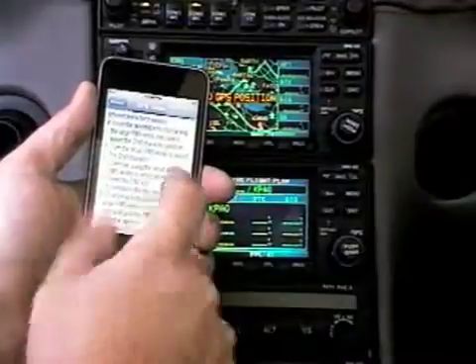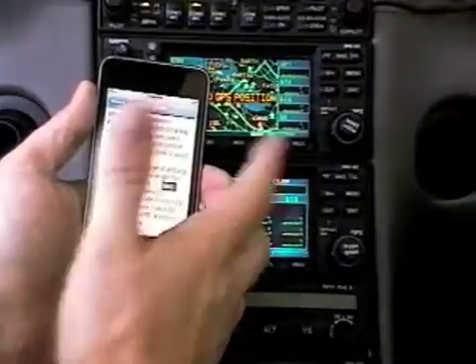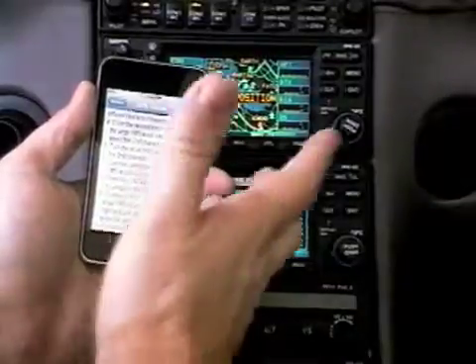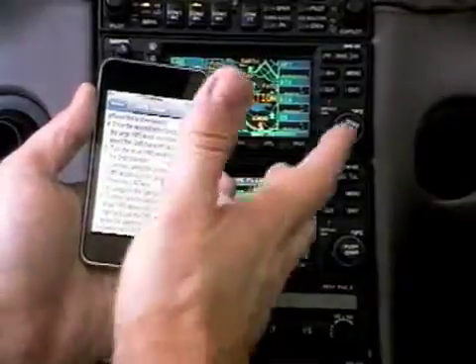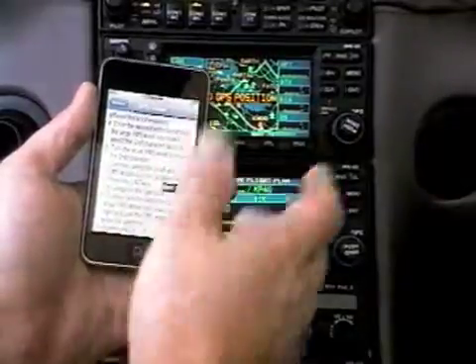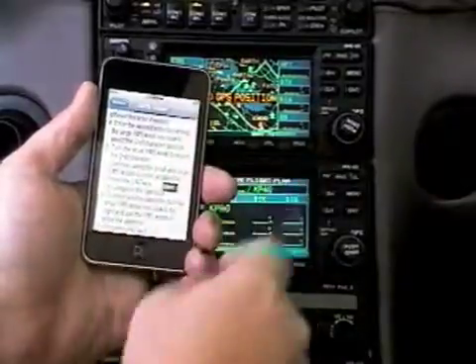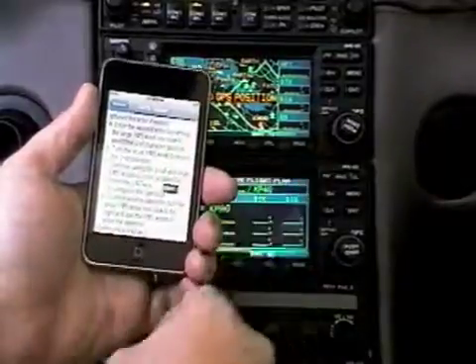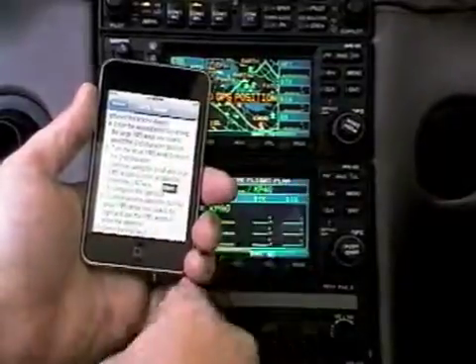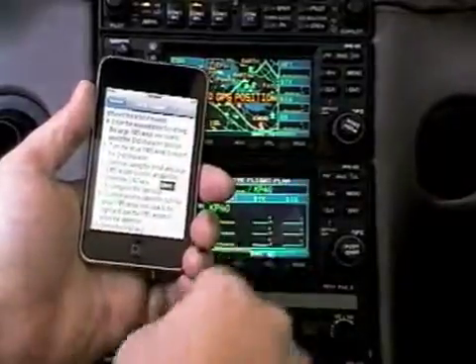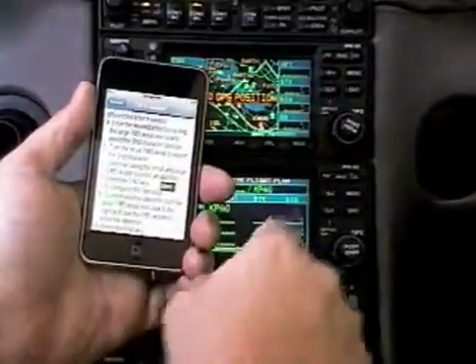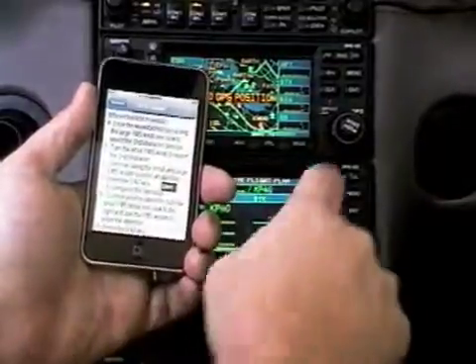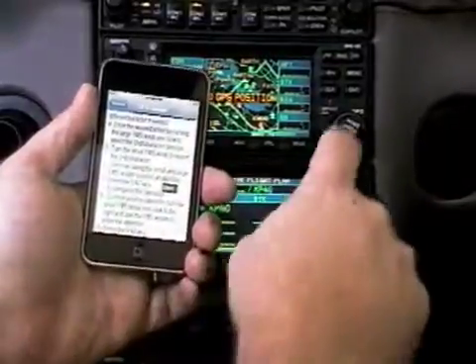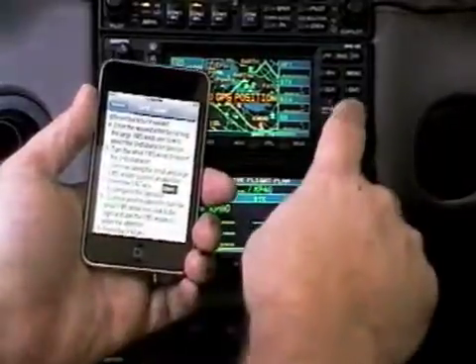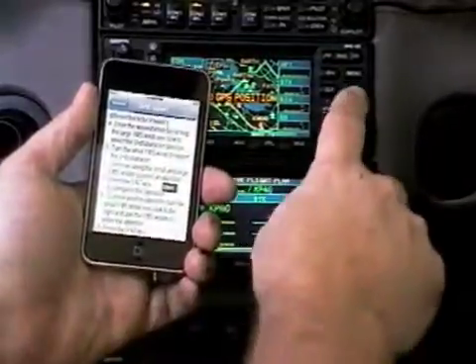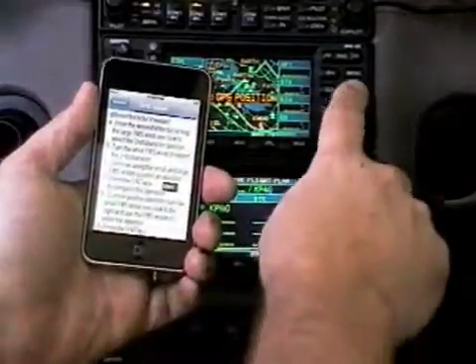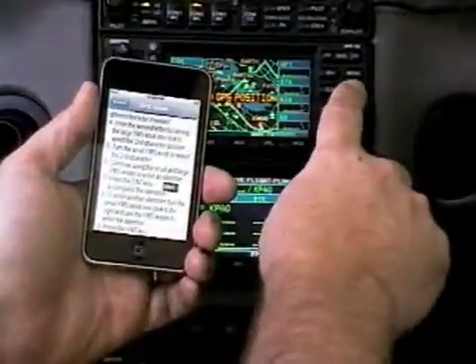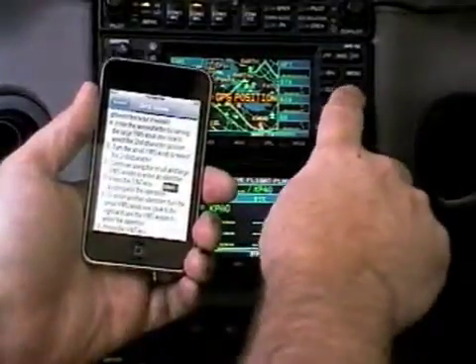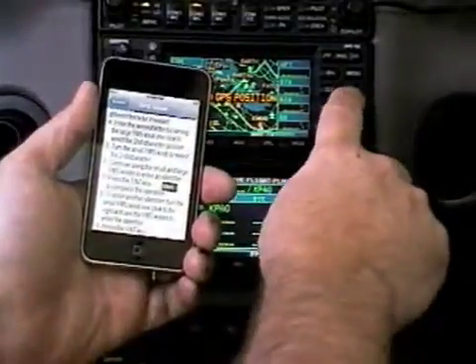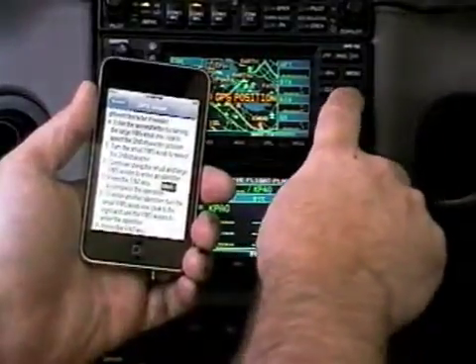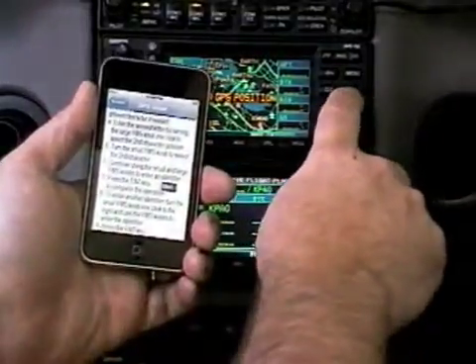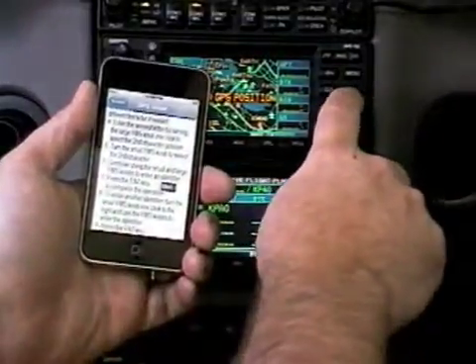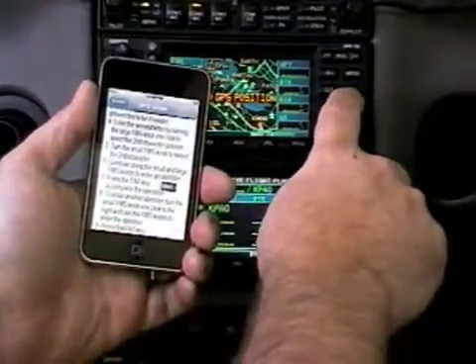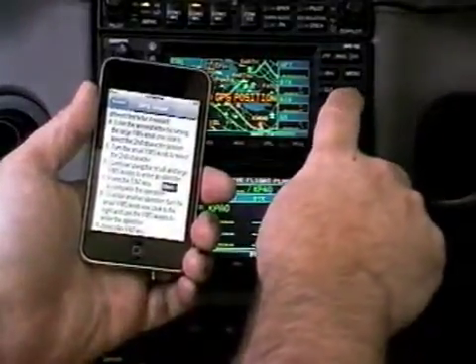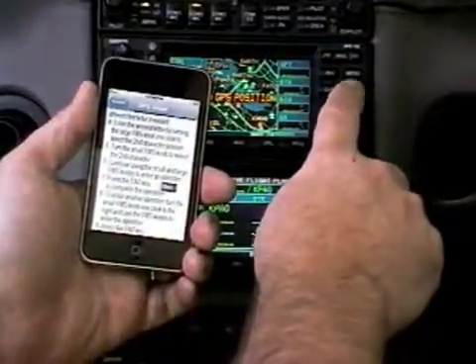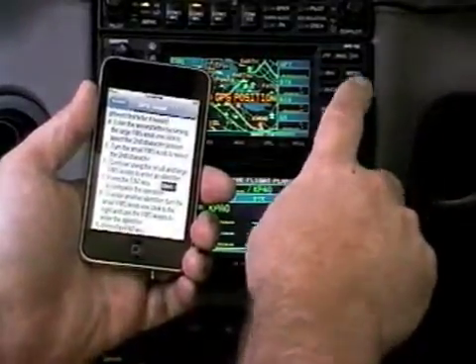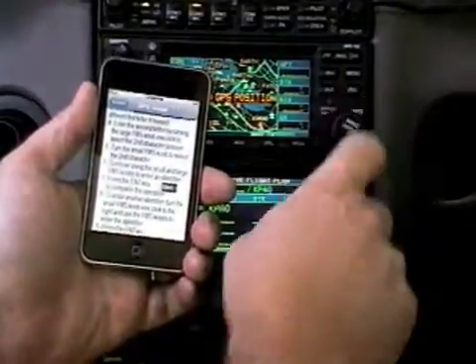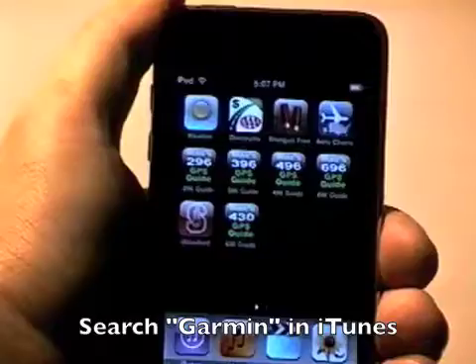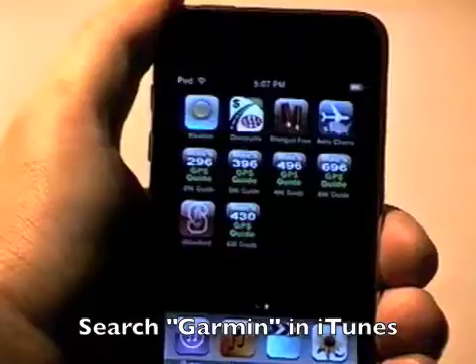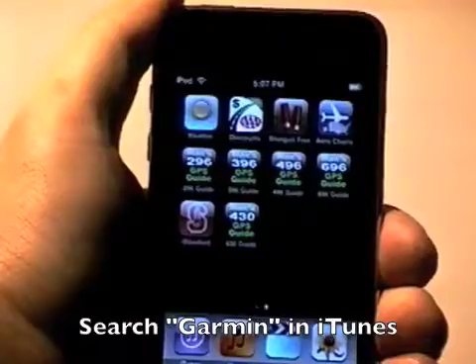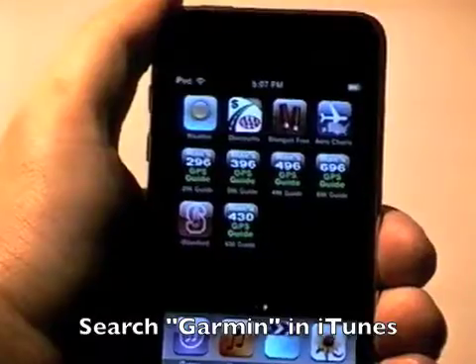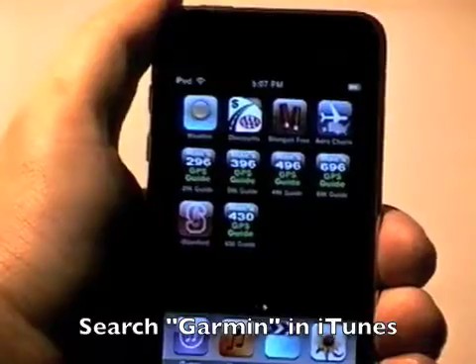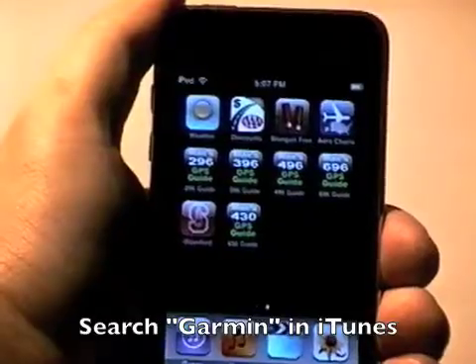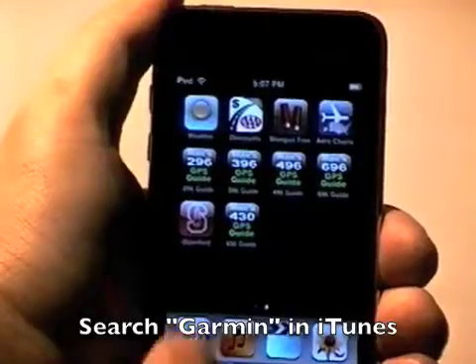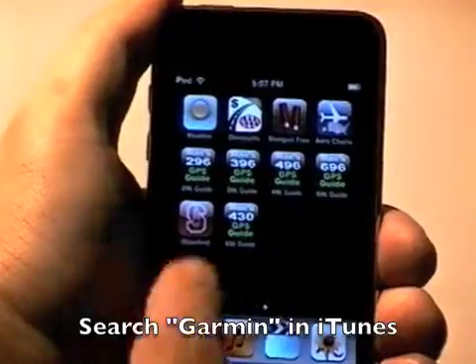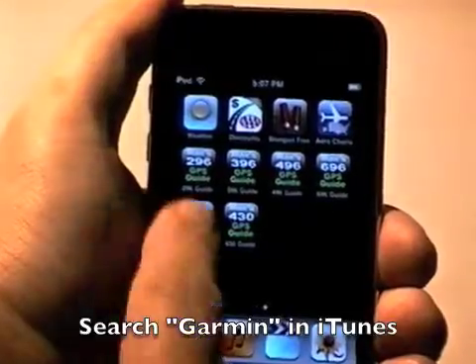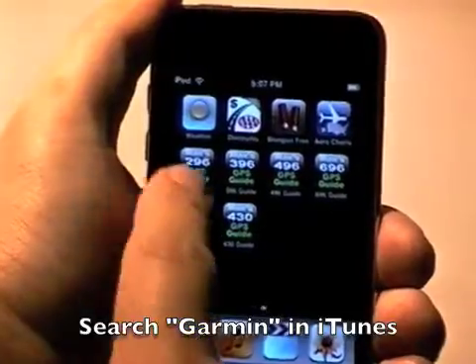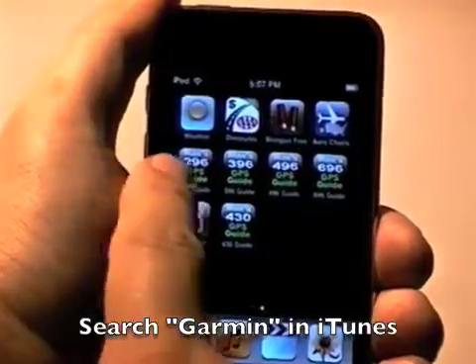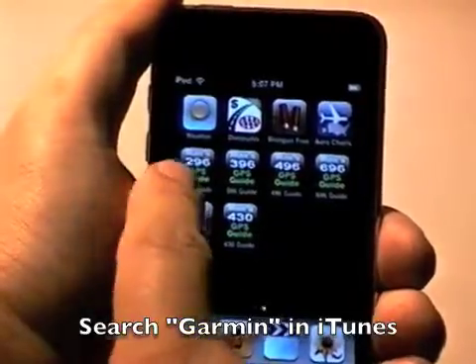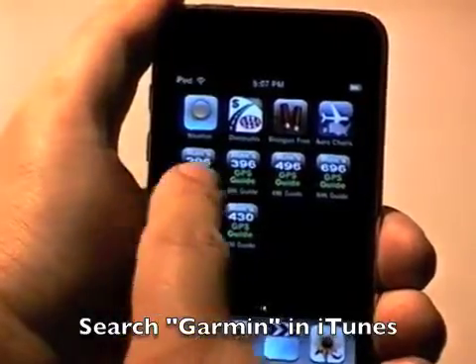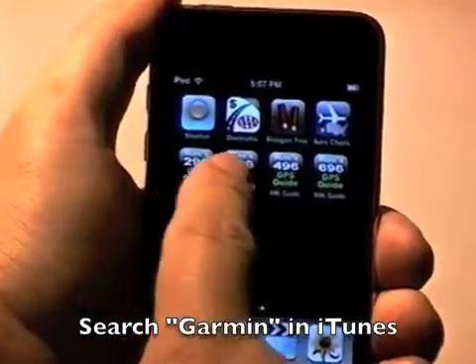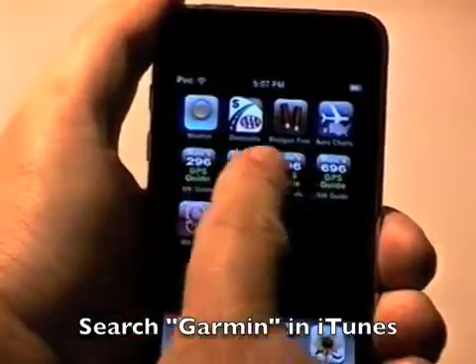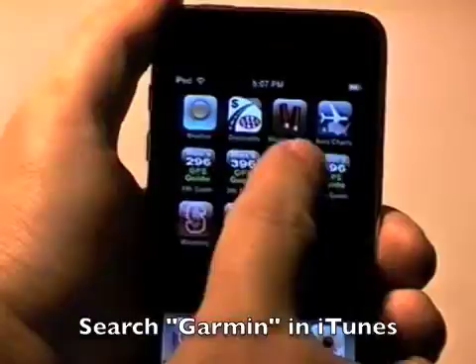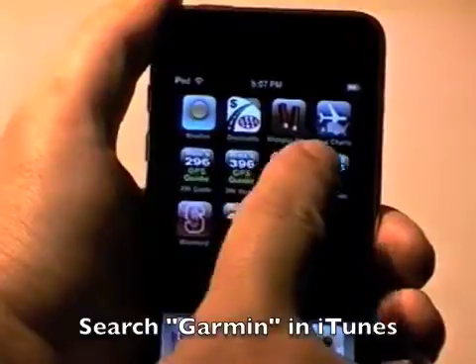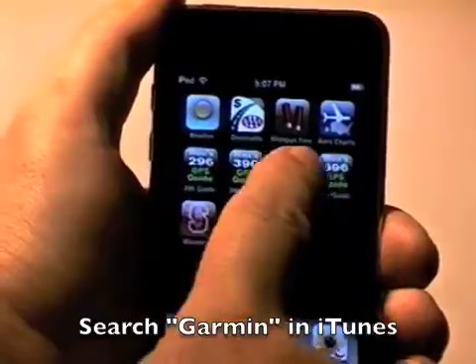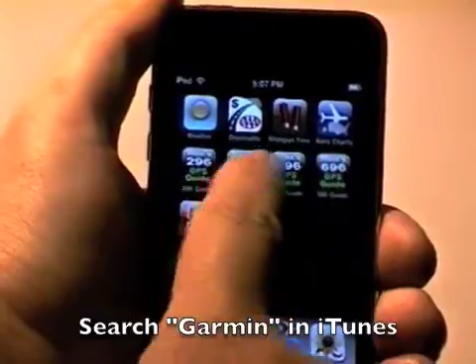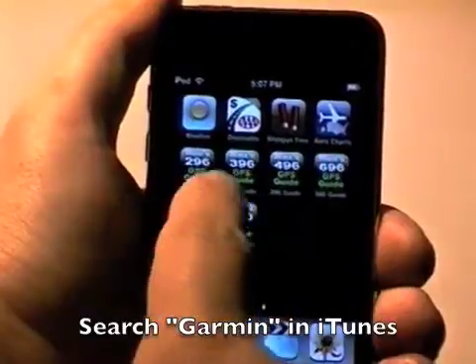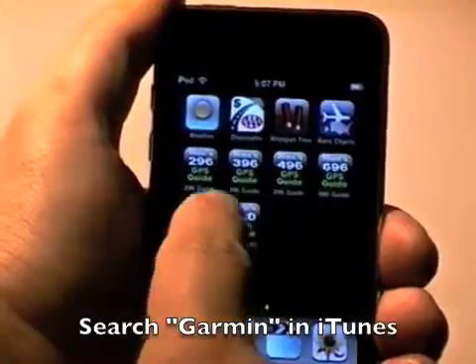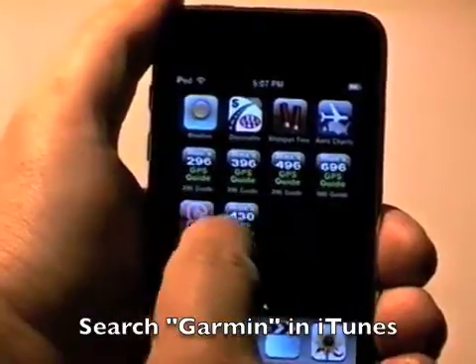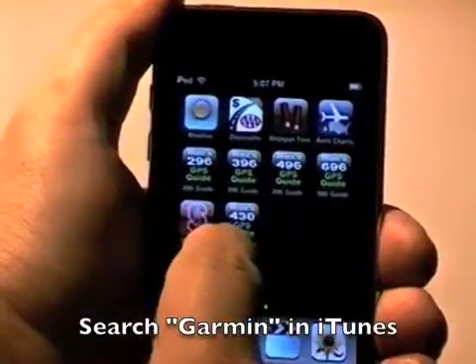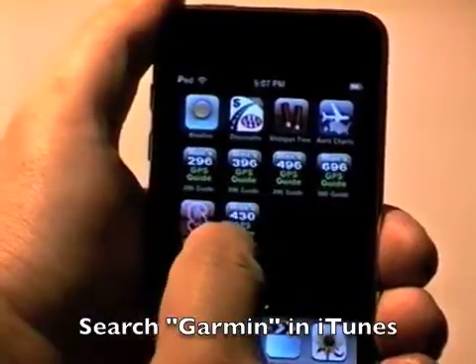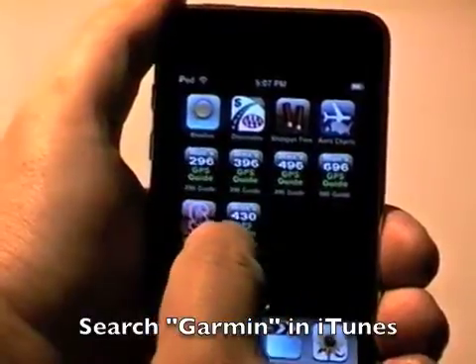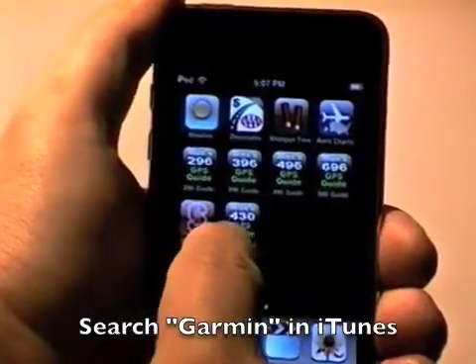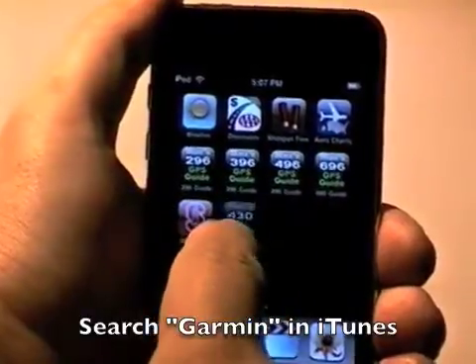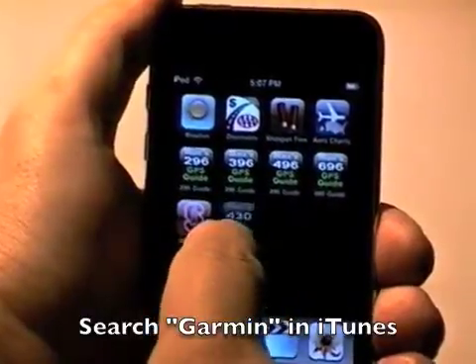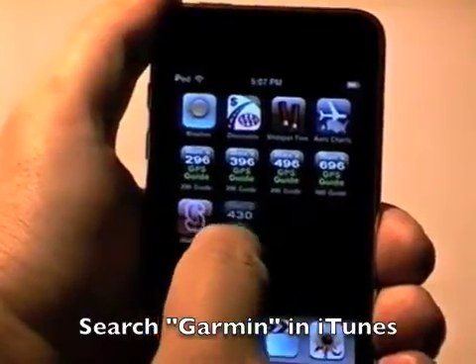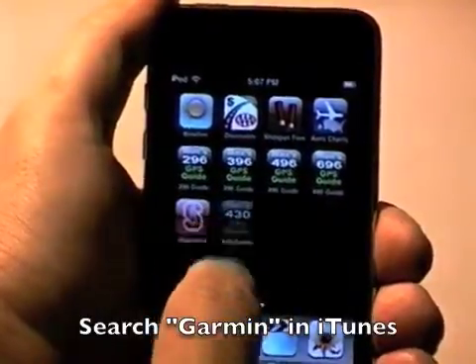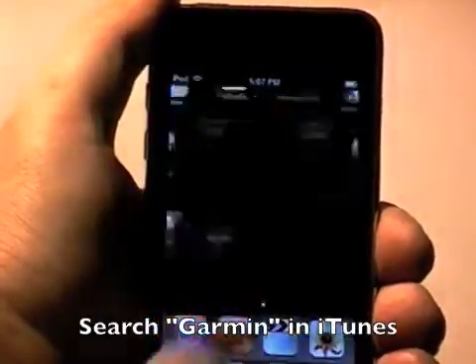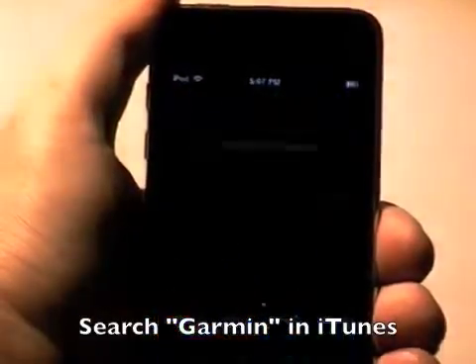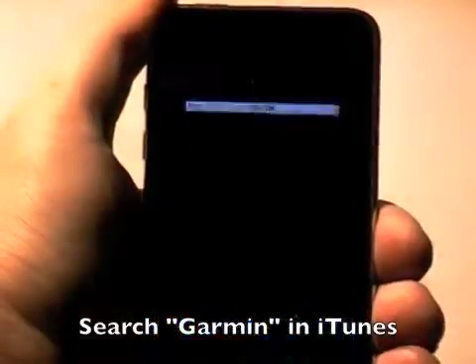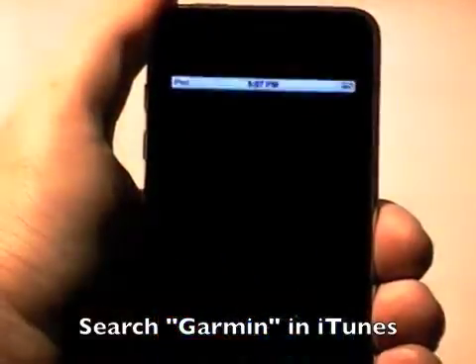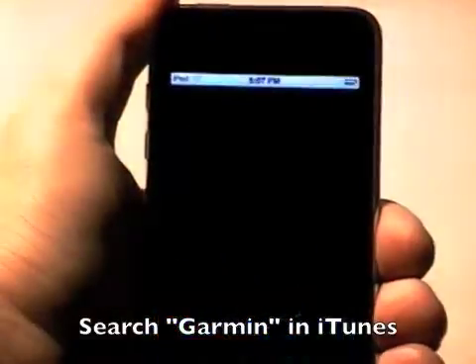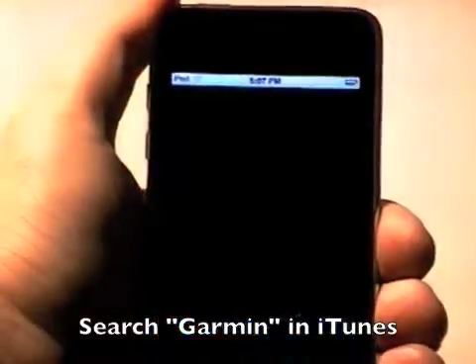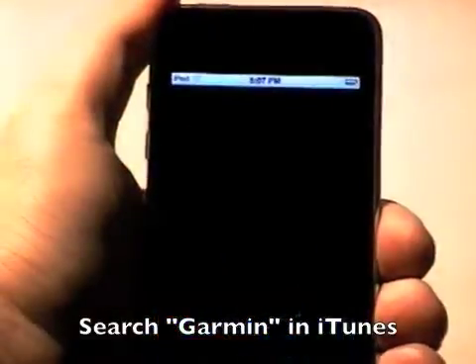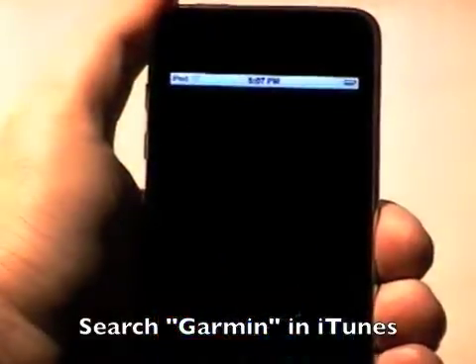How much is this peace of mind worth to you? Max Trescott's GPS guides, available in the iTunes store. Search under Garmin.